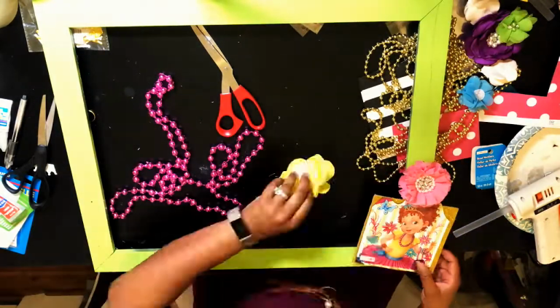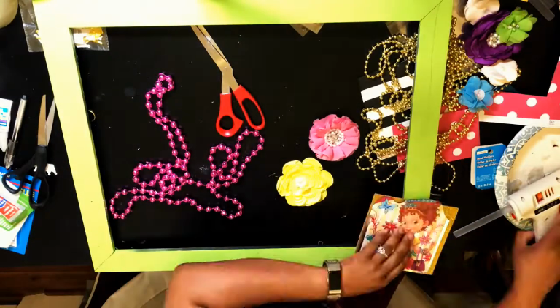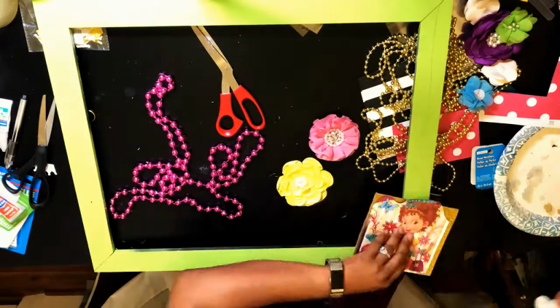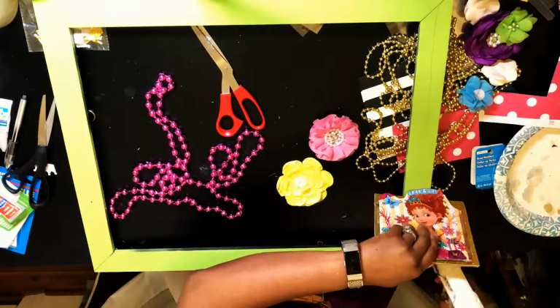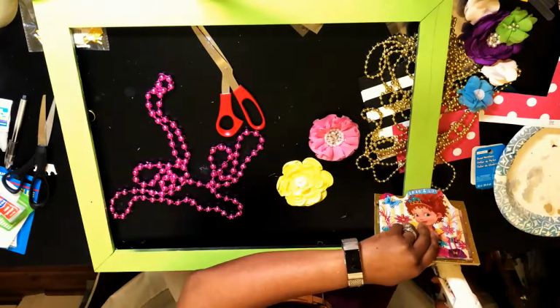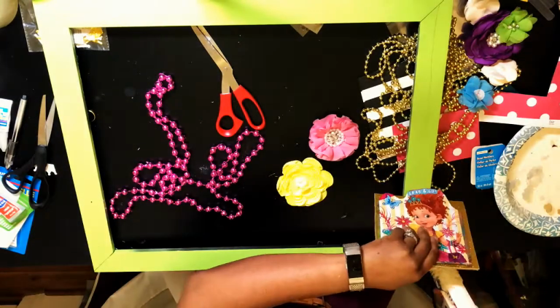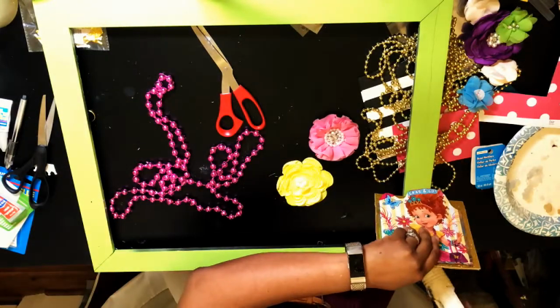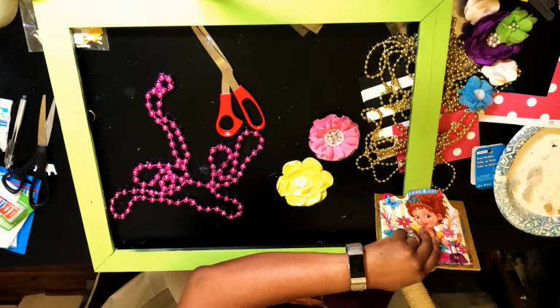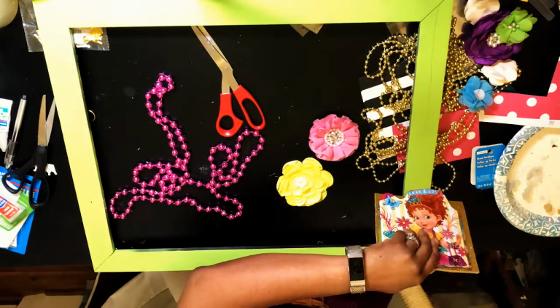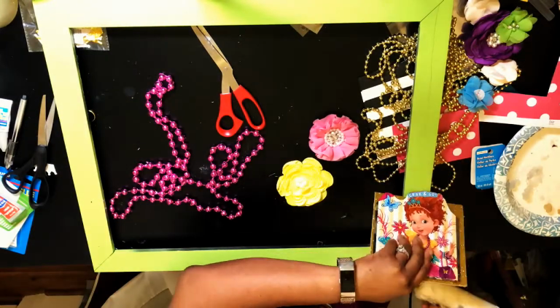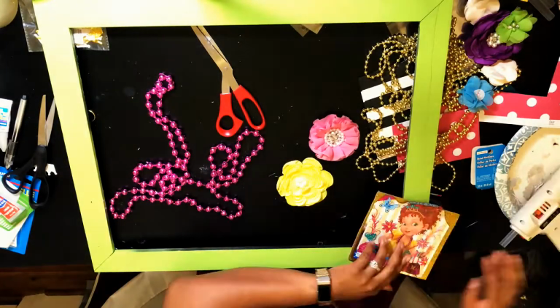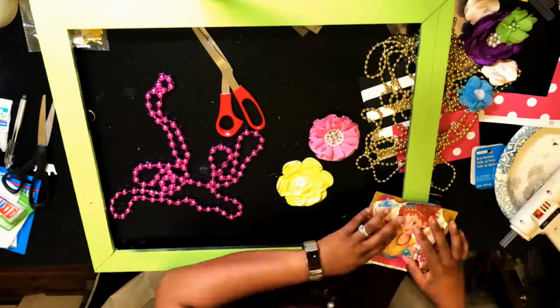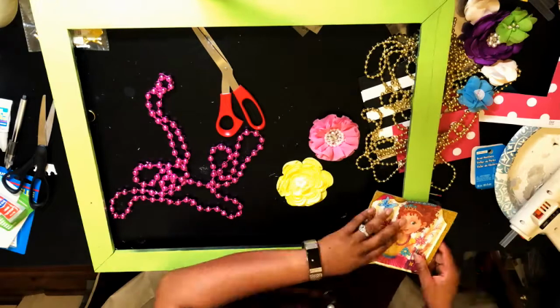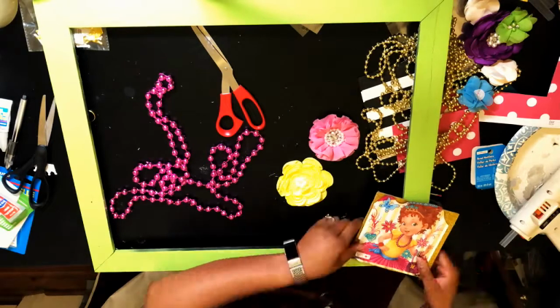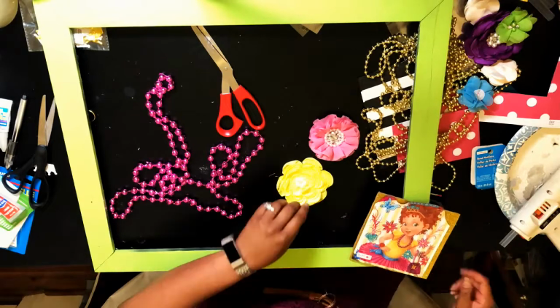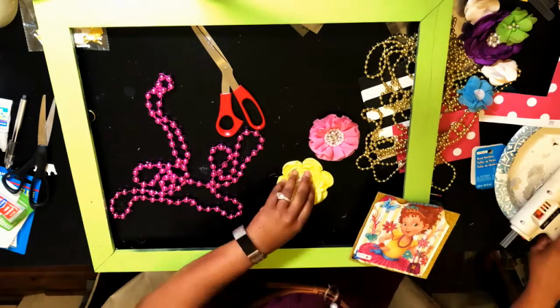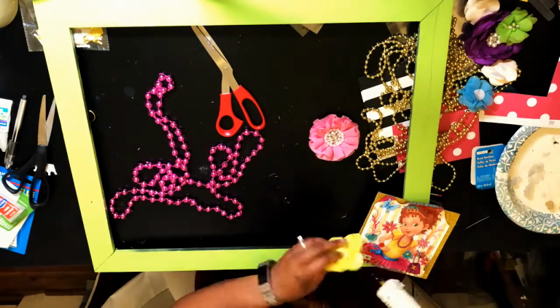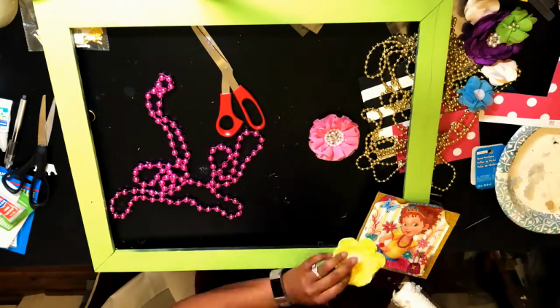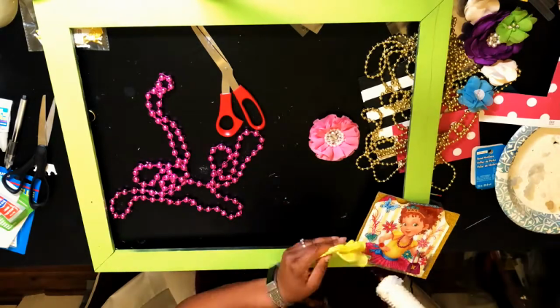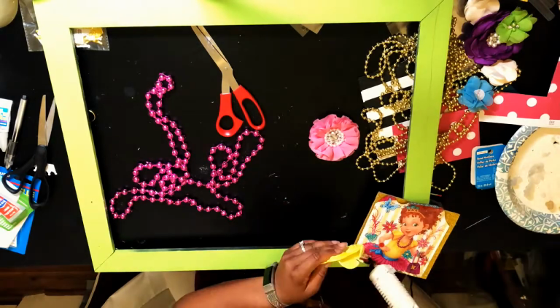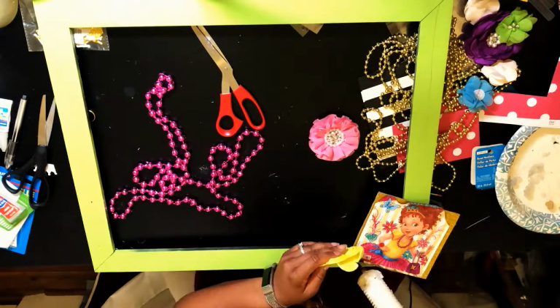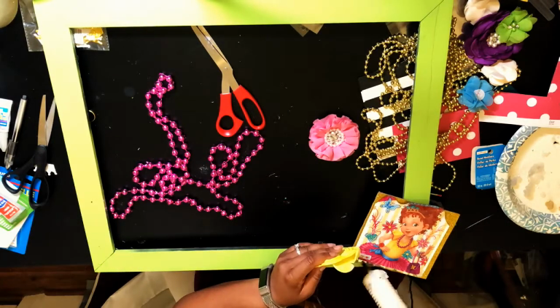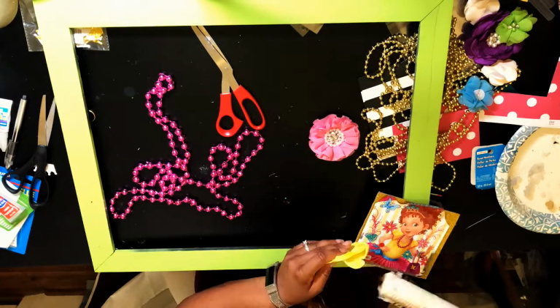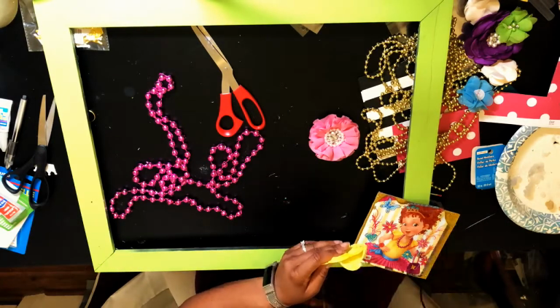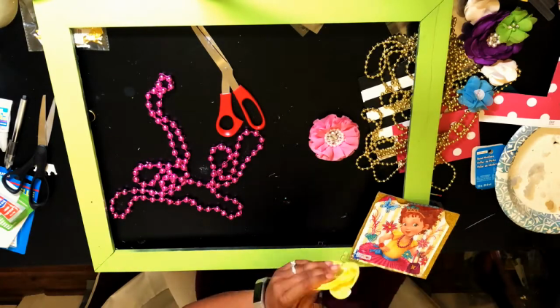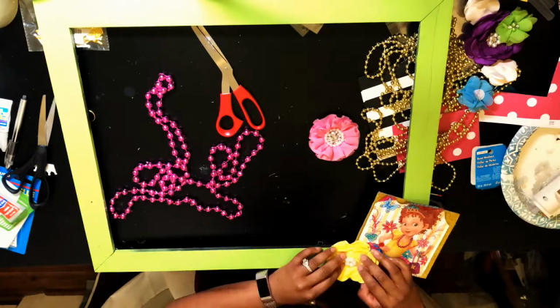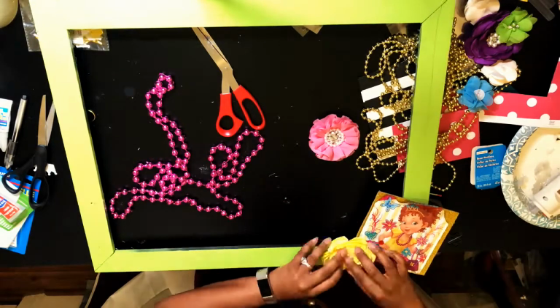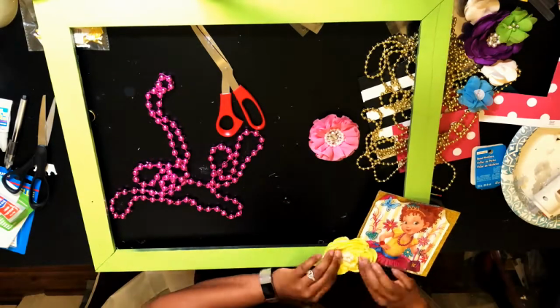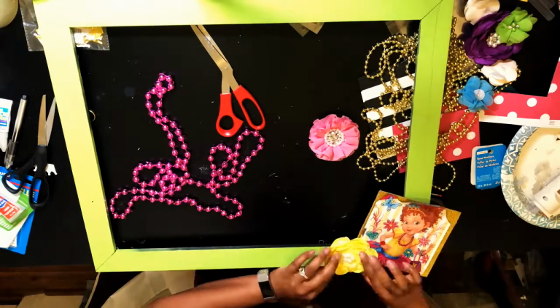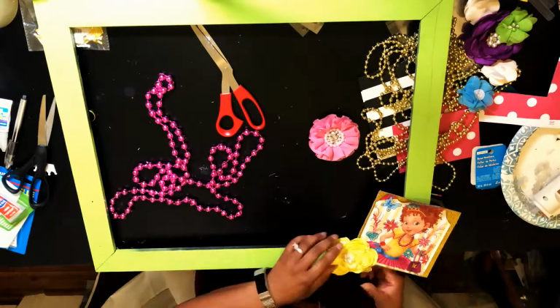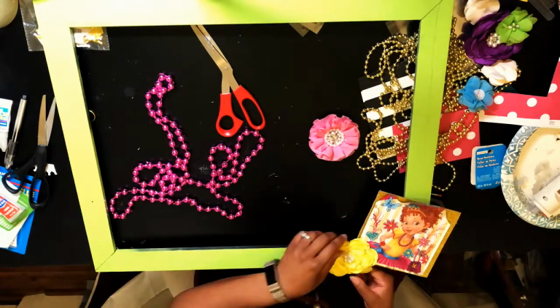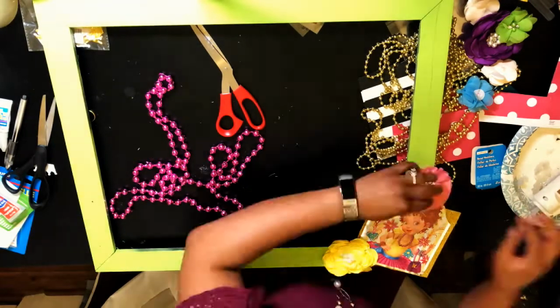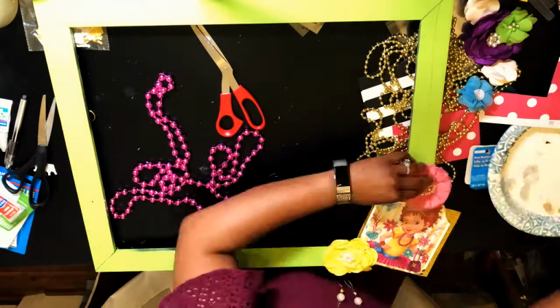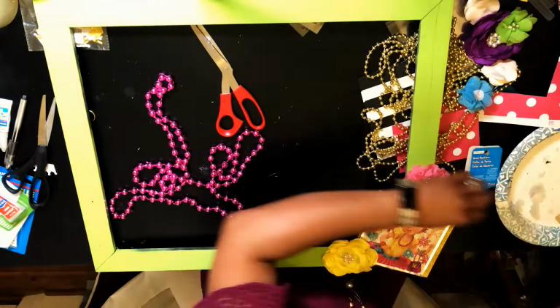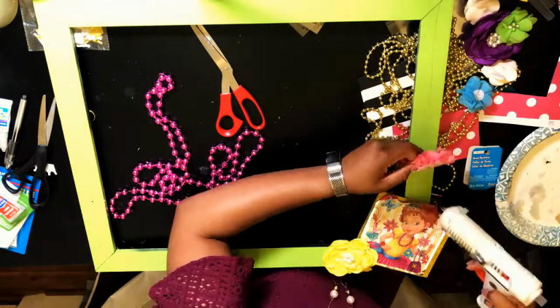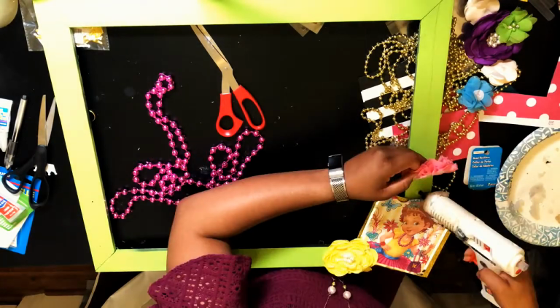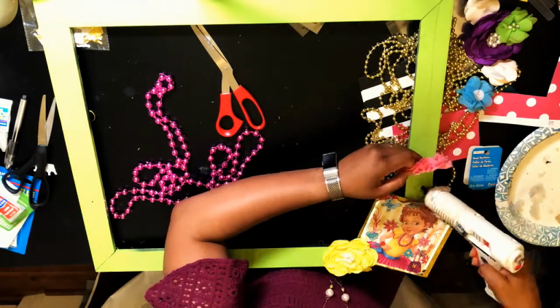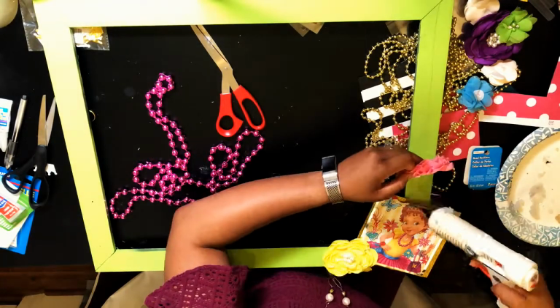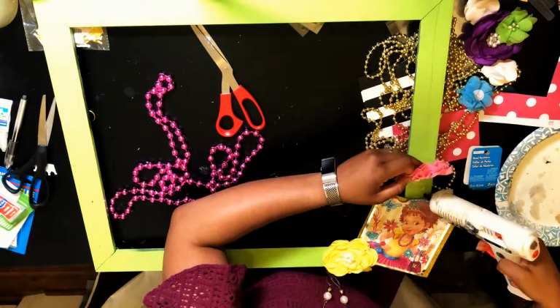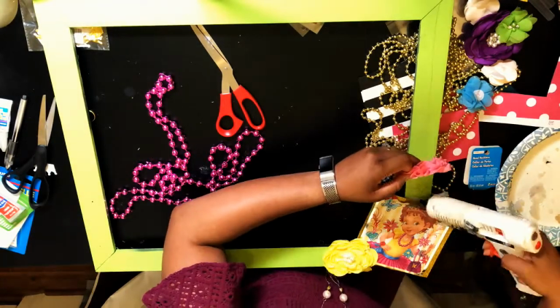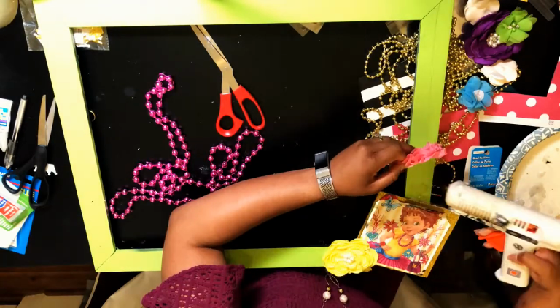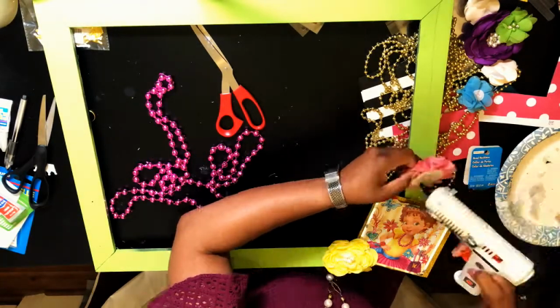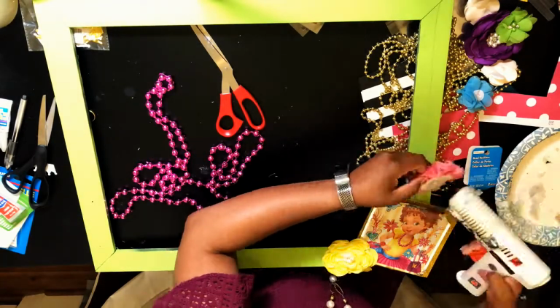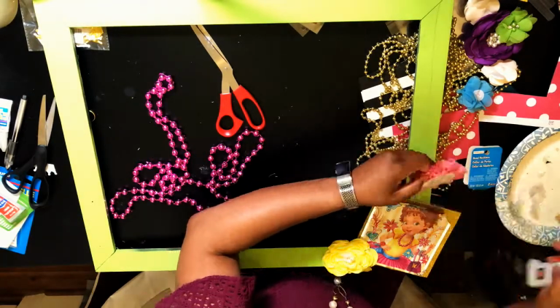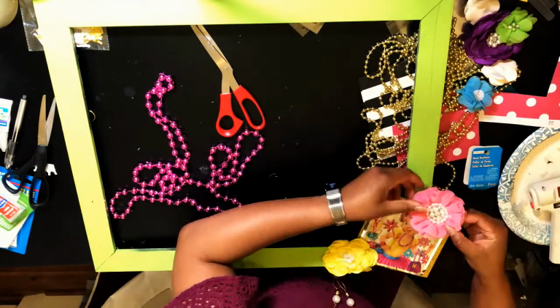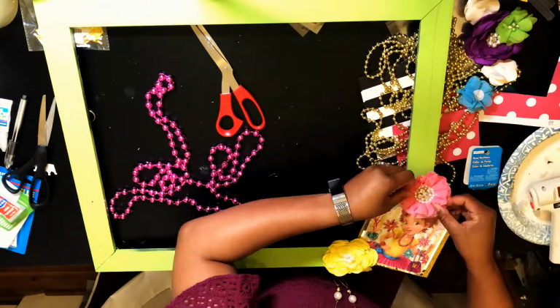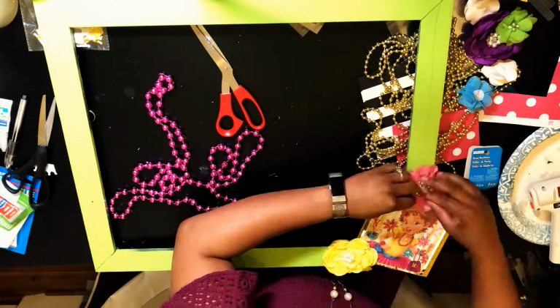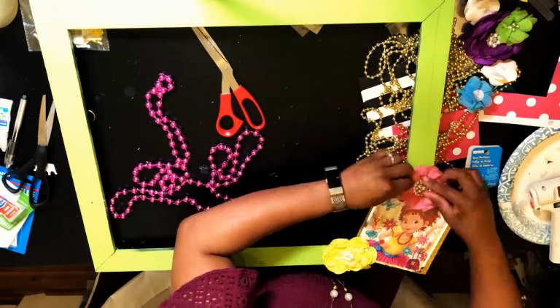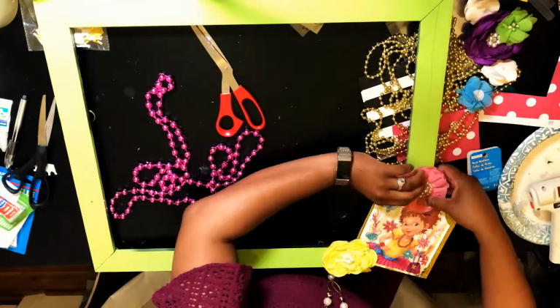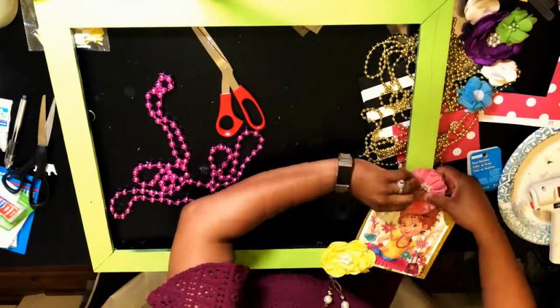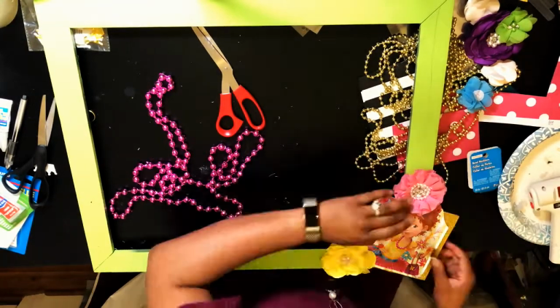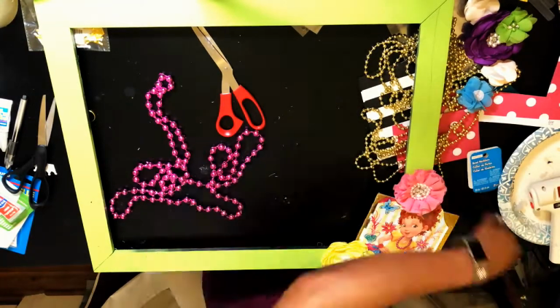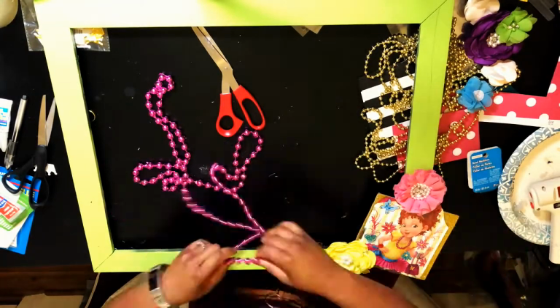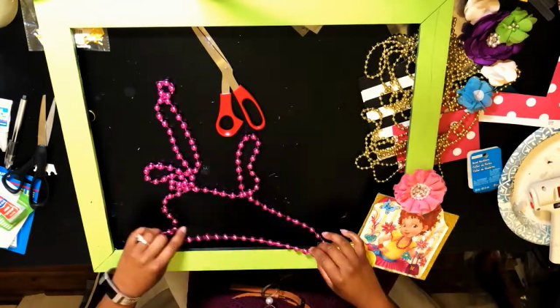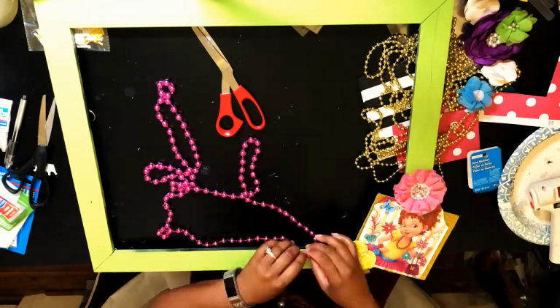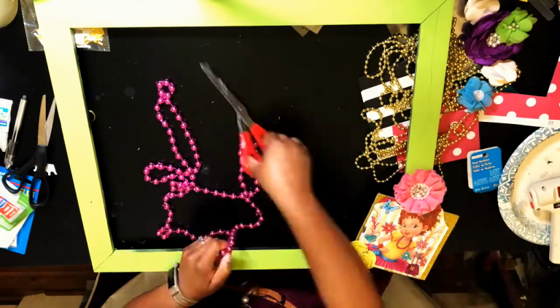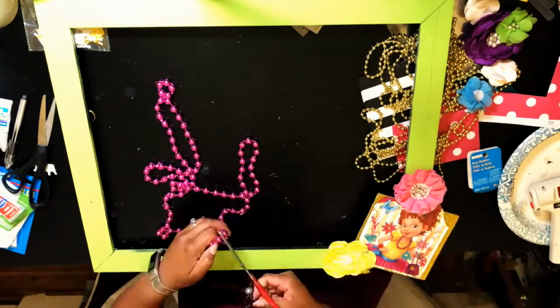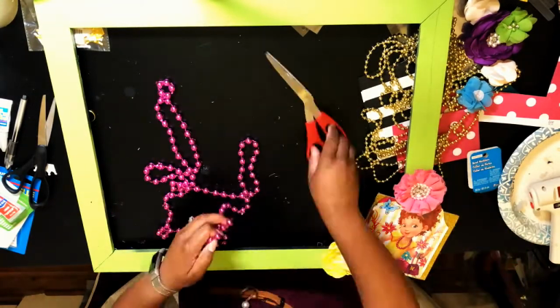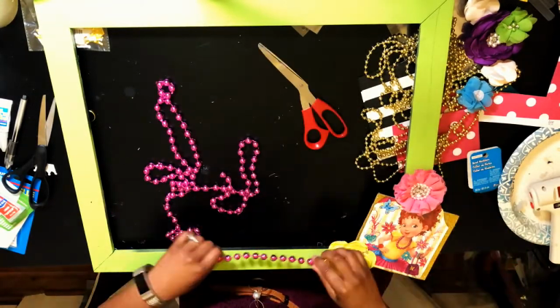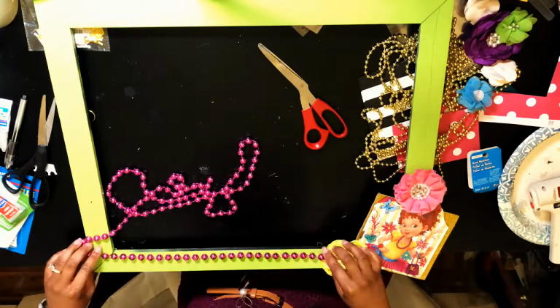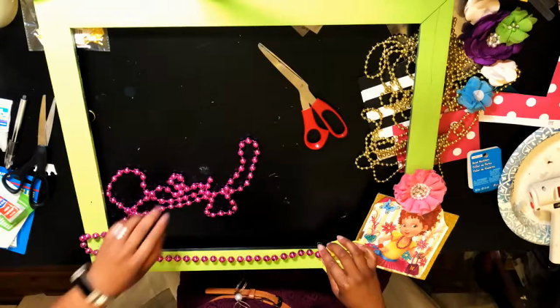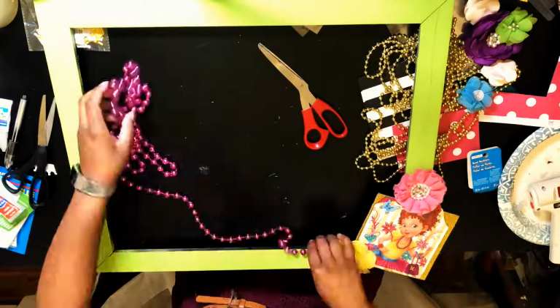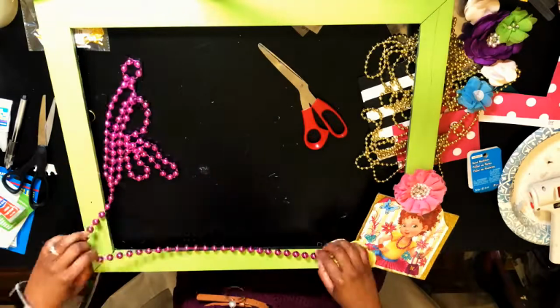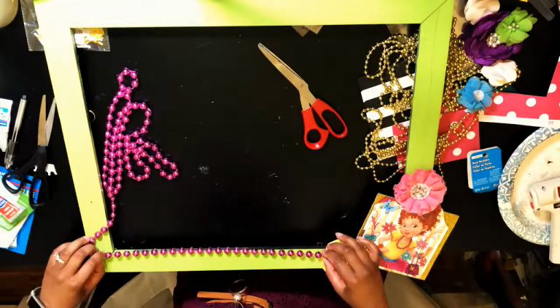Using my hot glue gun, I secured the grab-and-go packaging to the cardboard, then secured the cardboard to the frame.